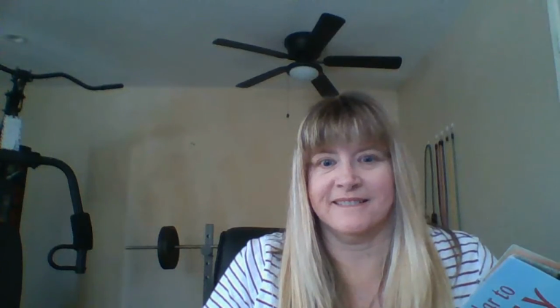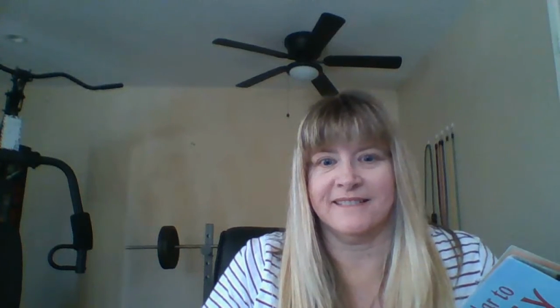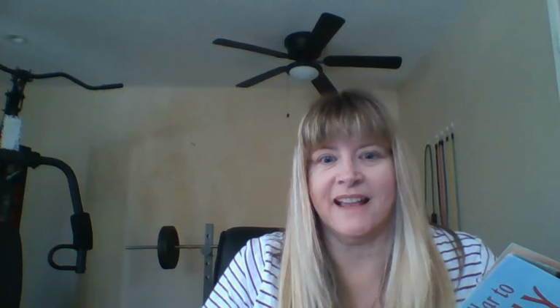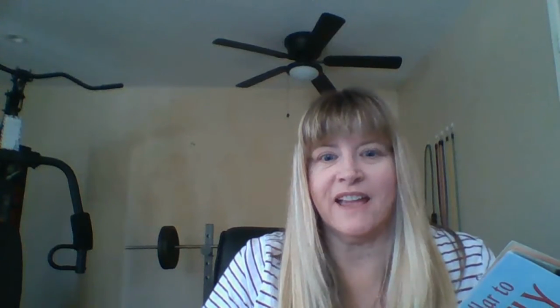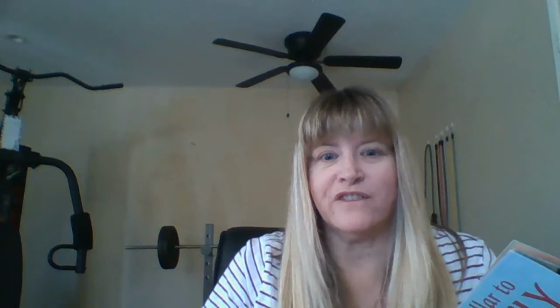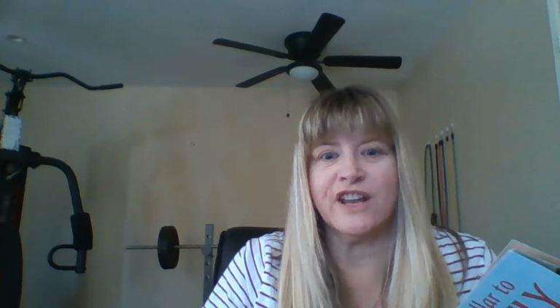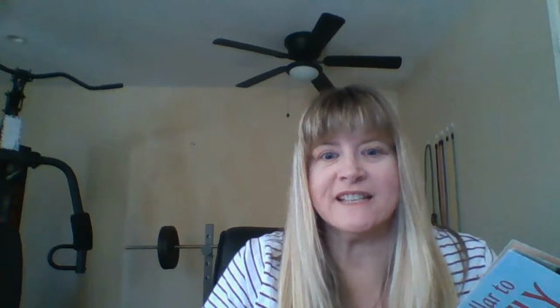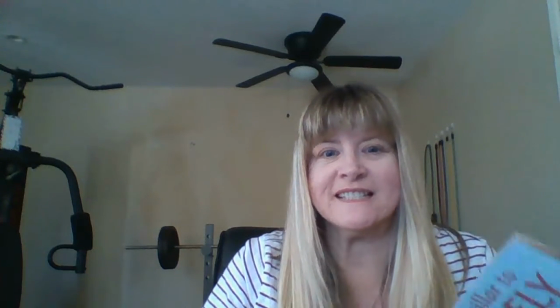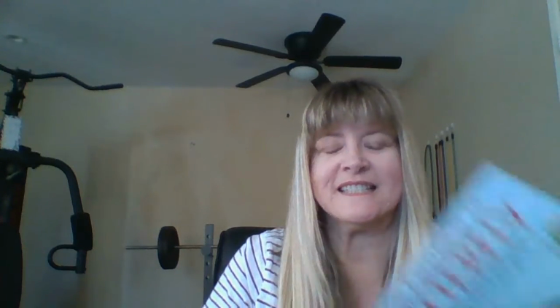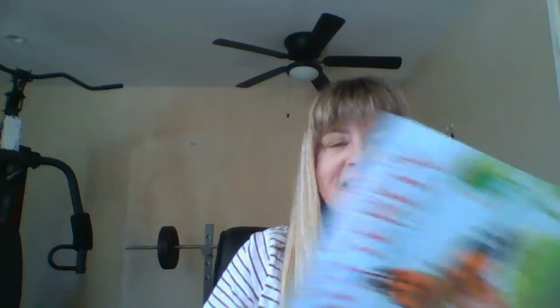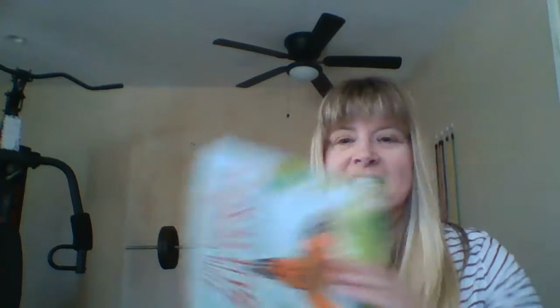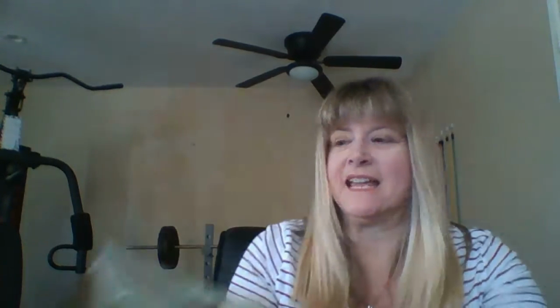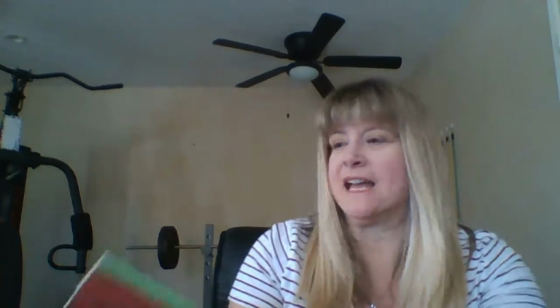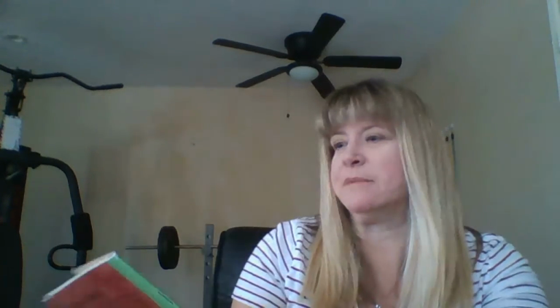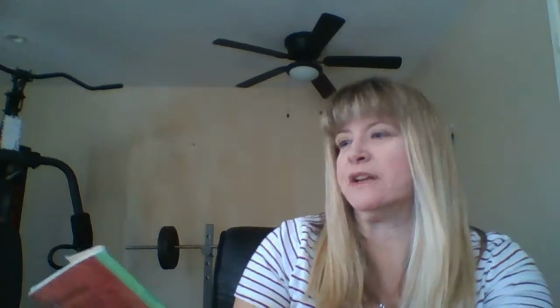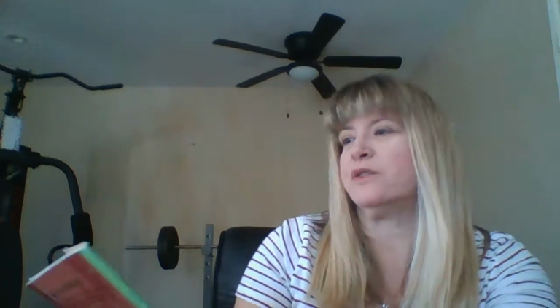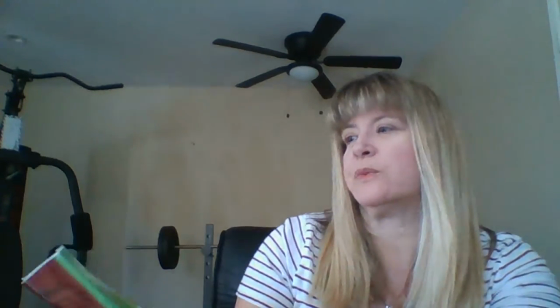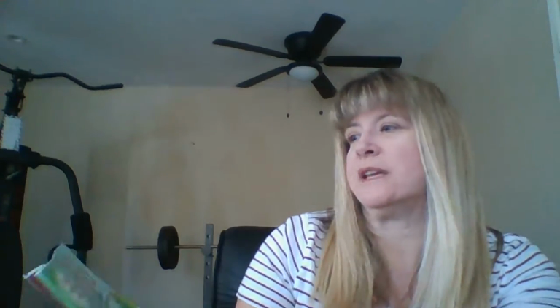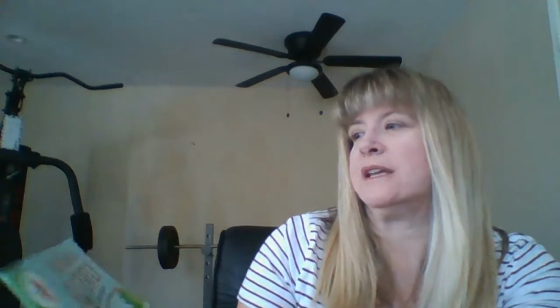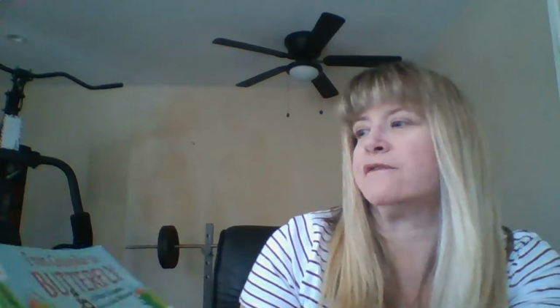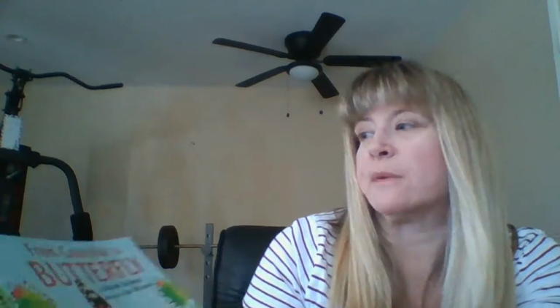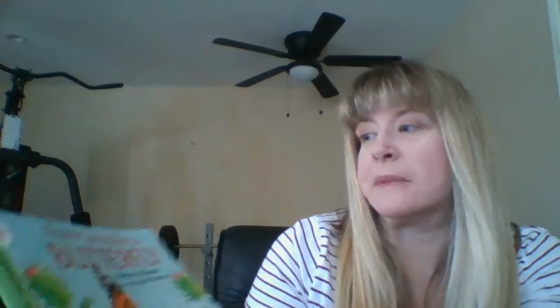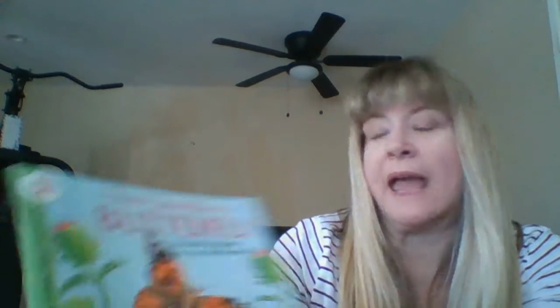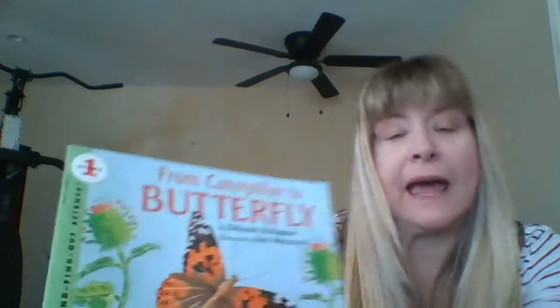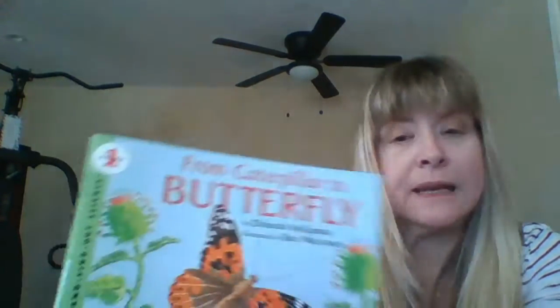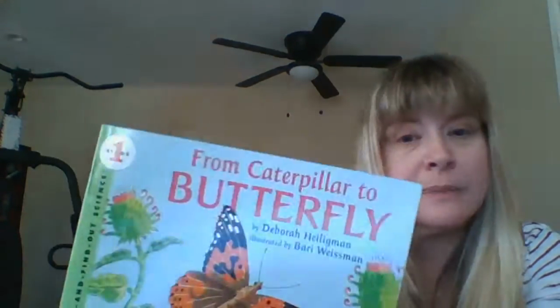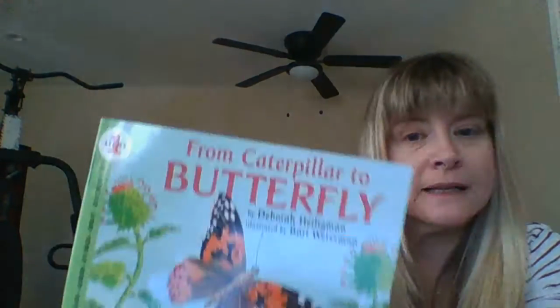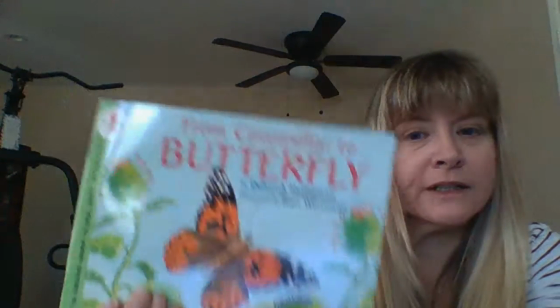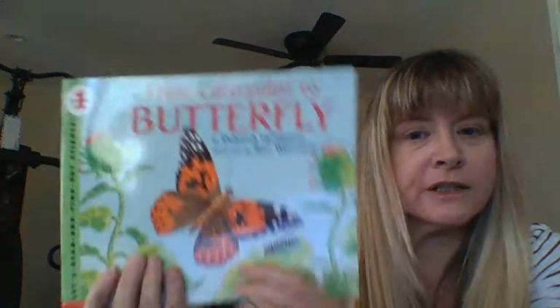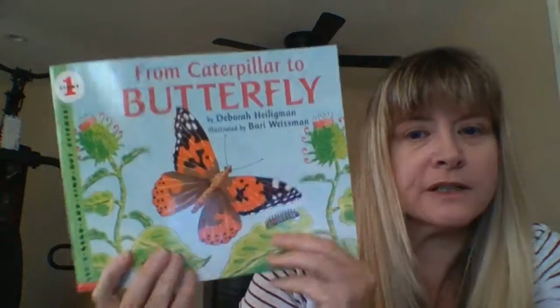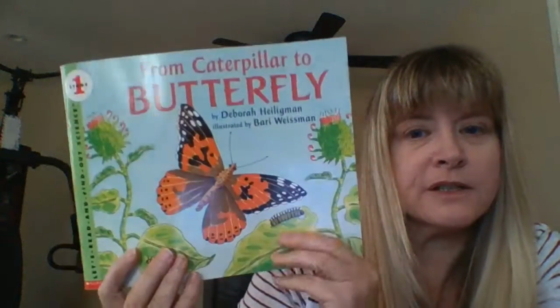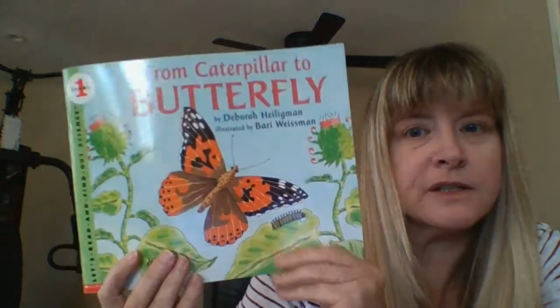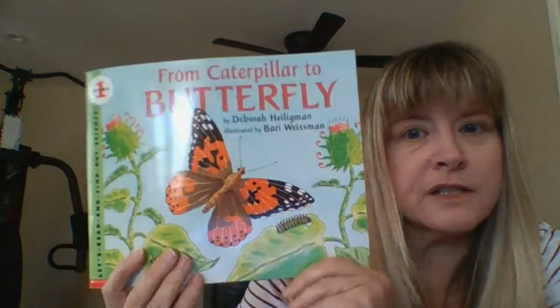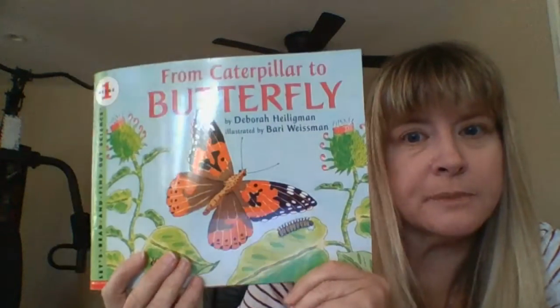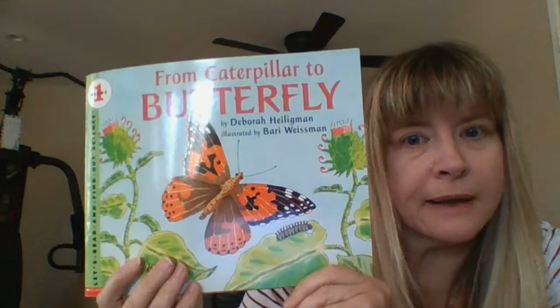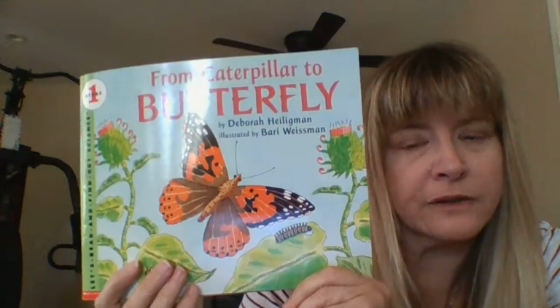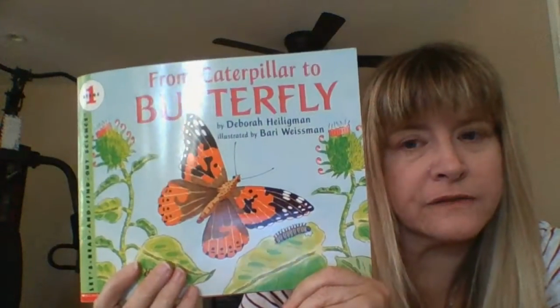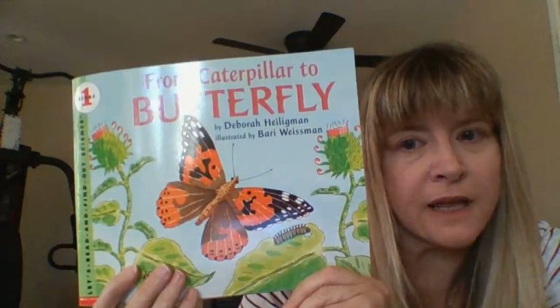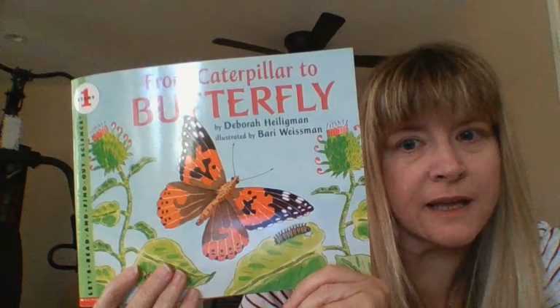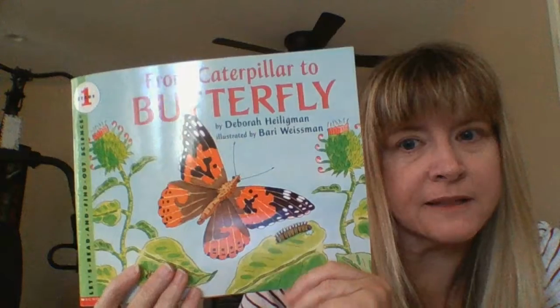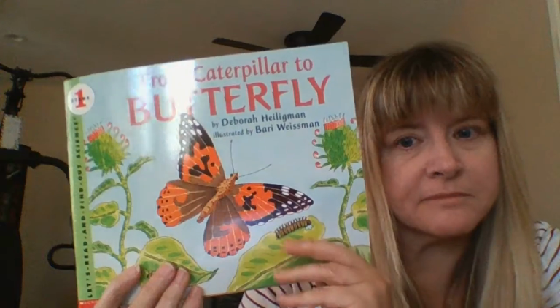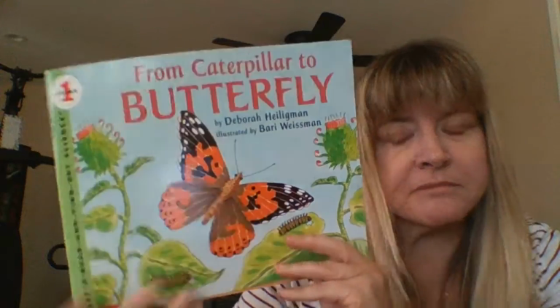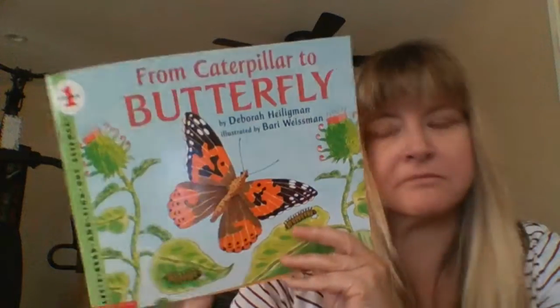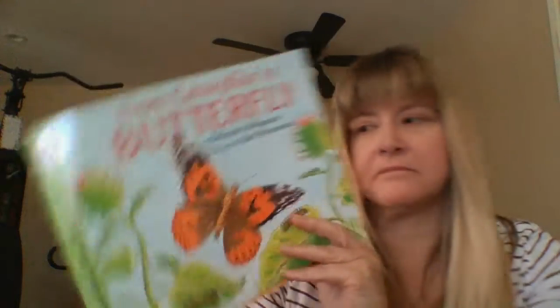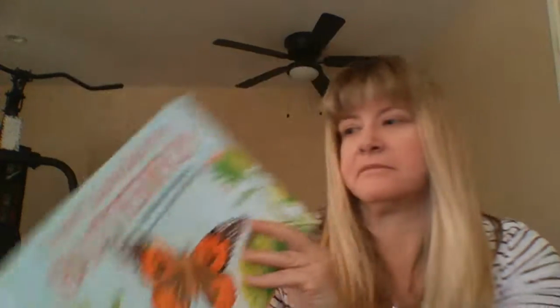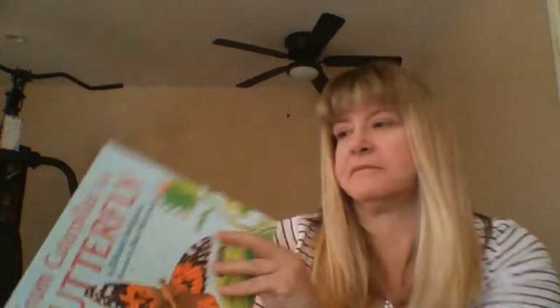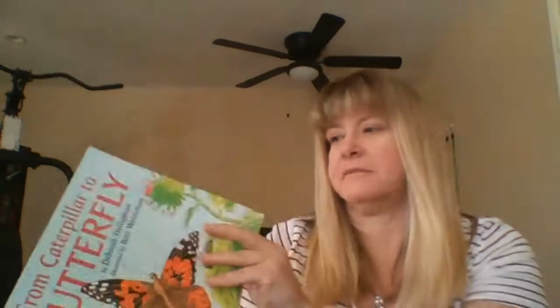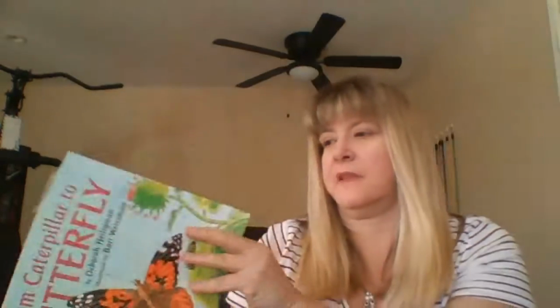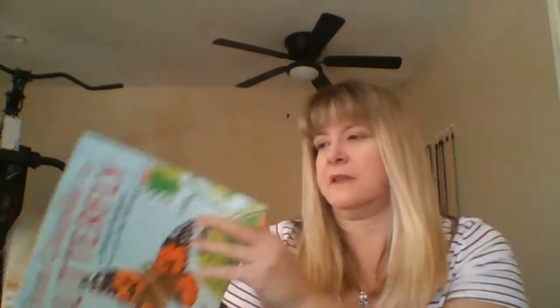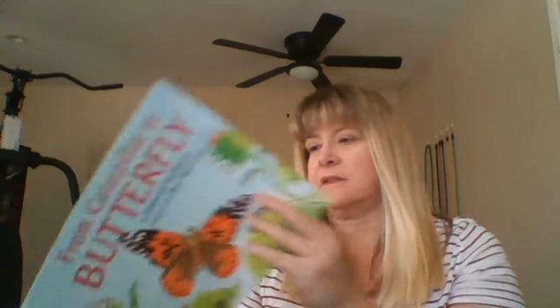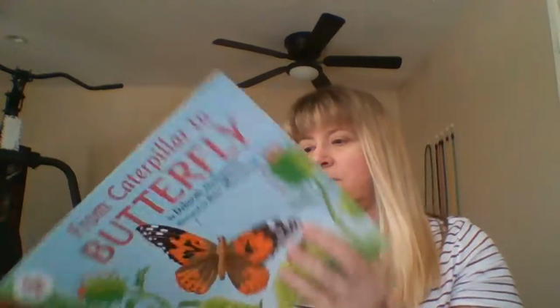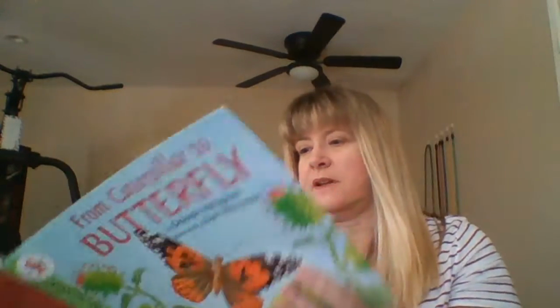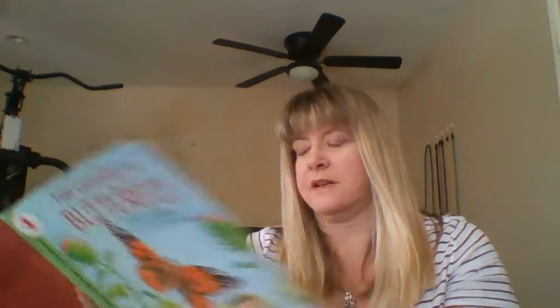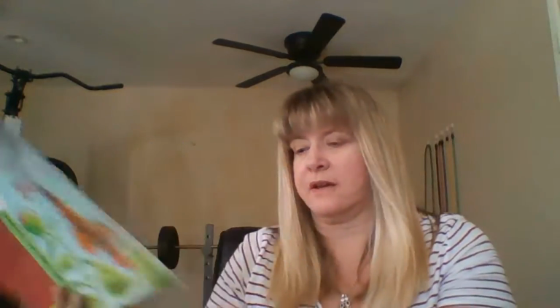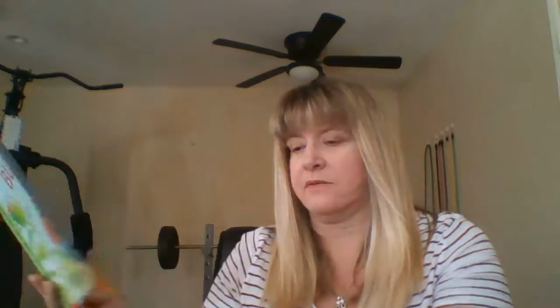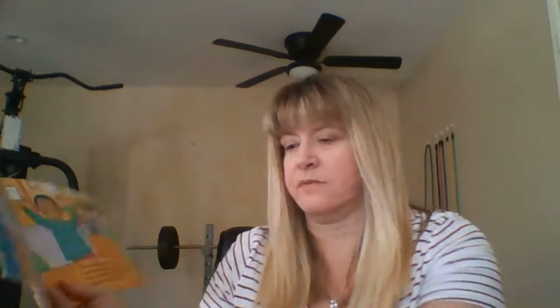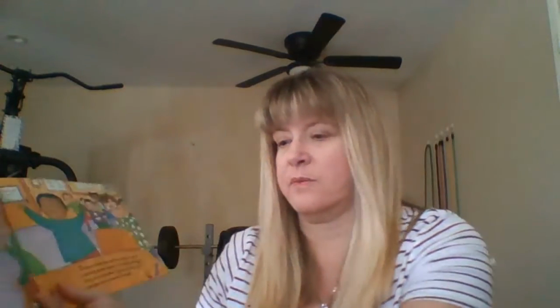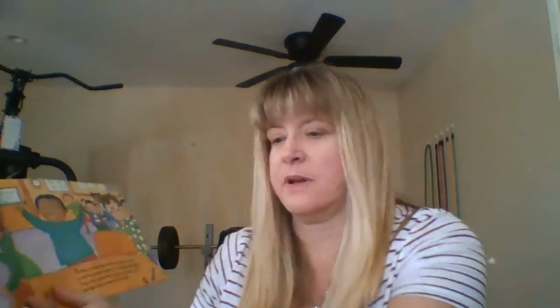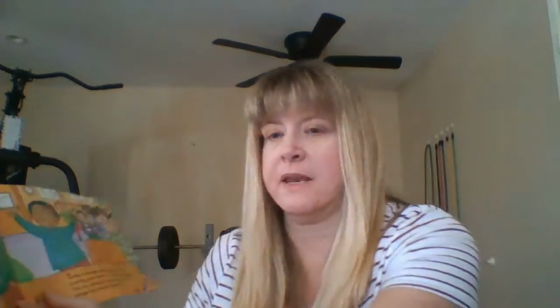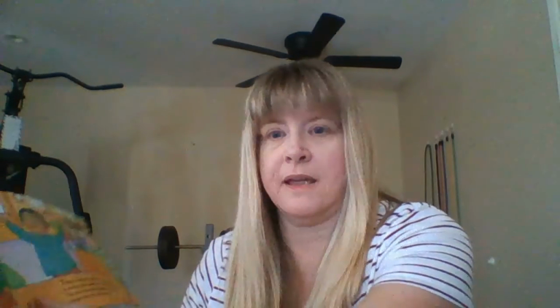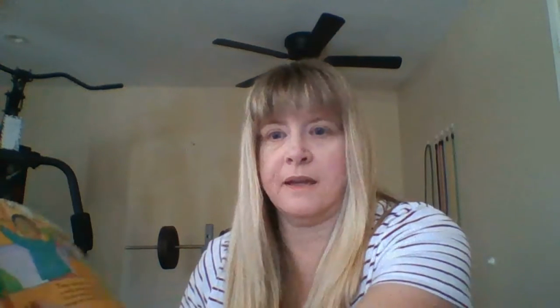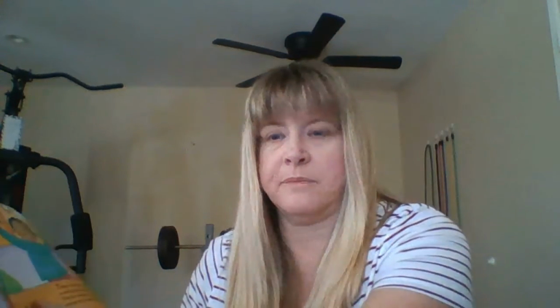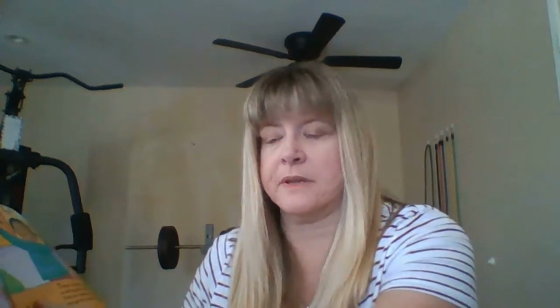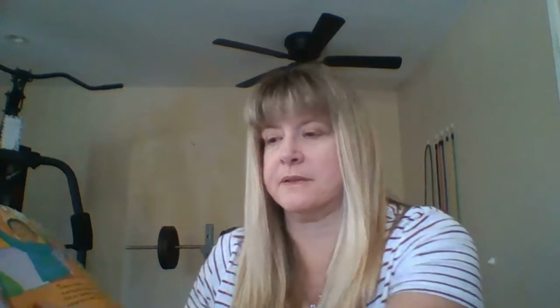Hey friends! Today I'm going to read from Caterpillar to Butterfly. Let's find out what happens.